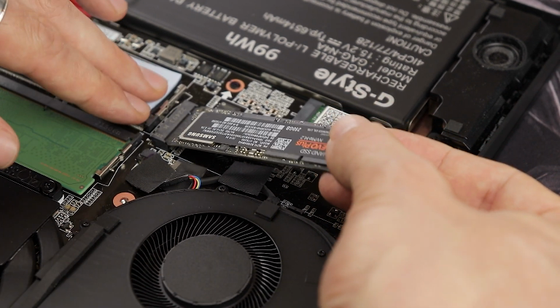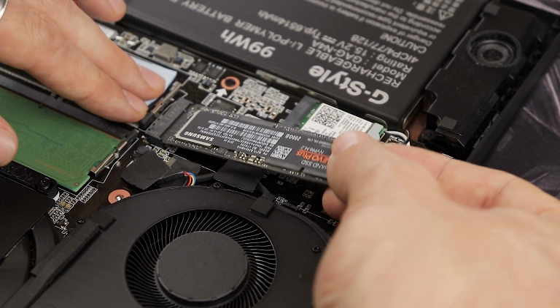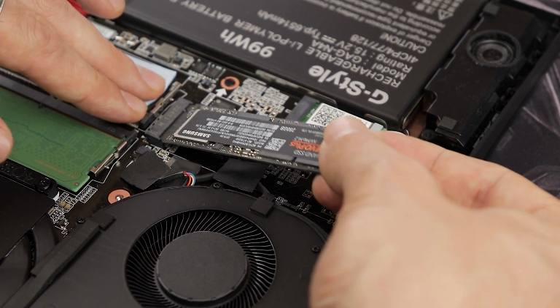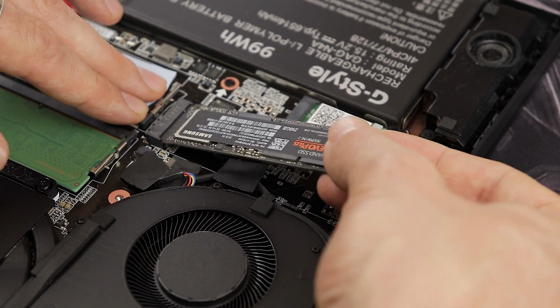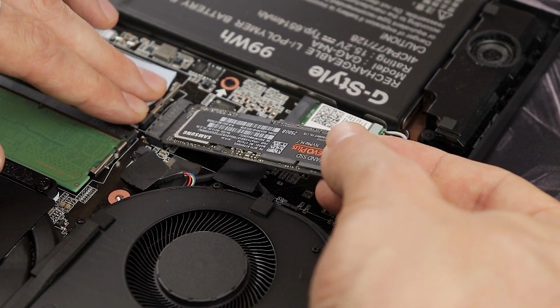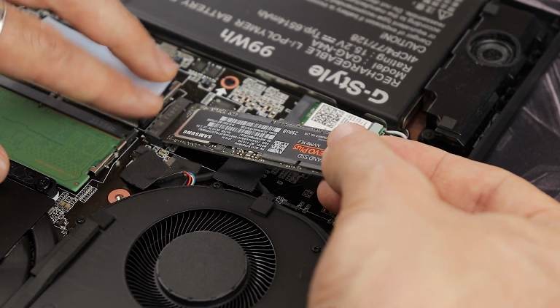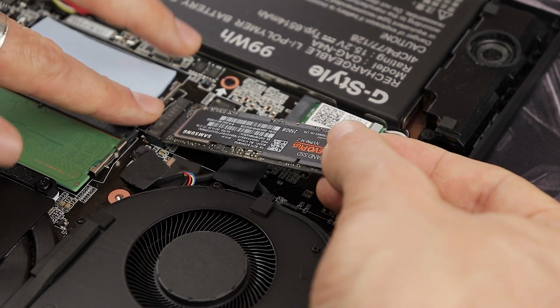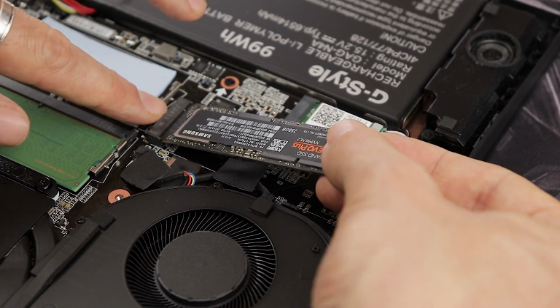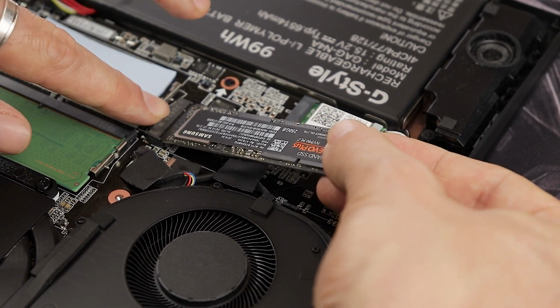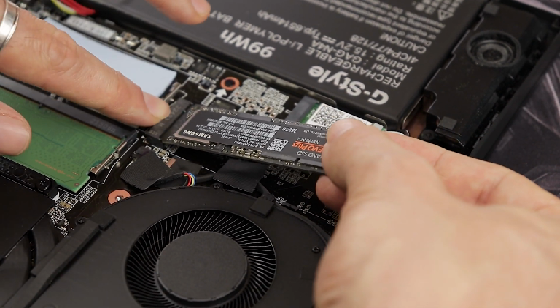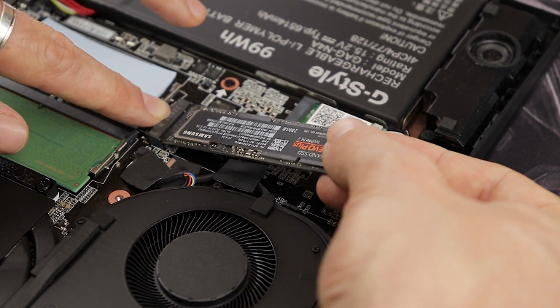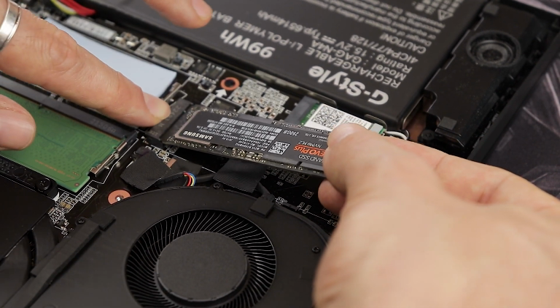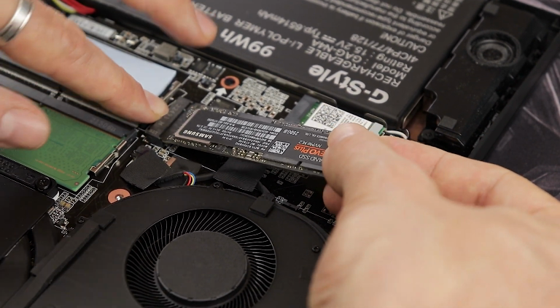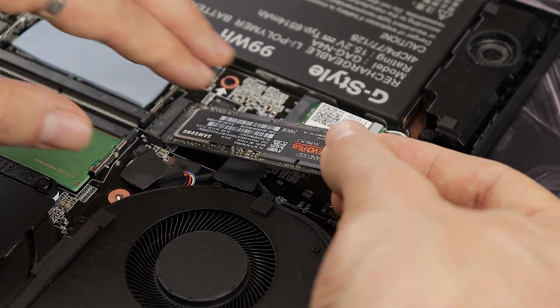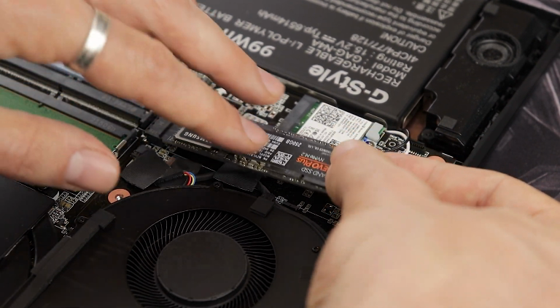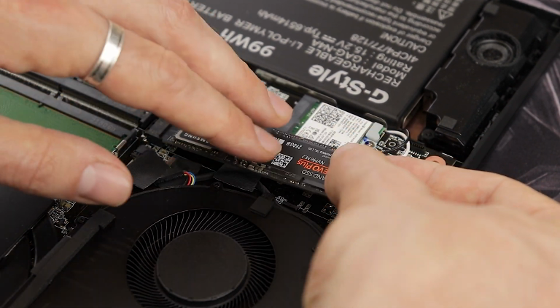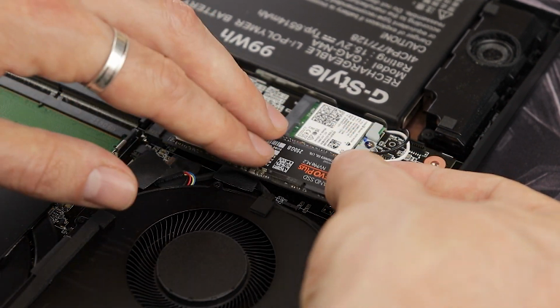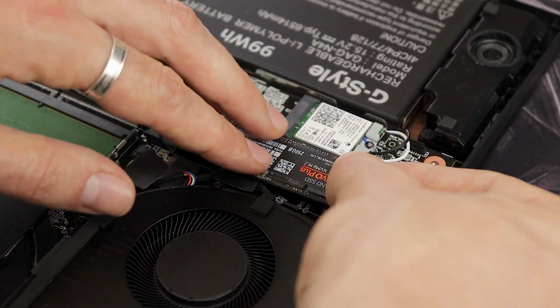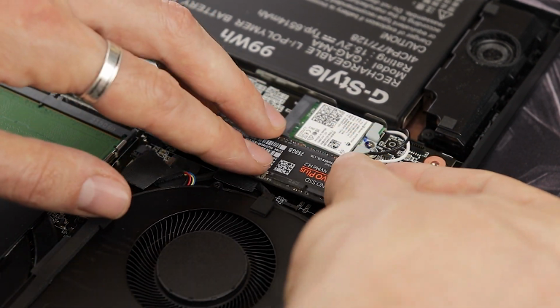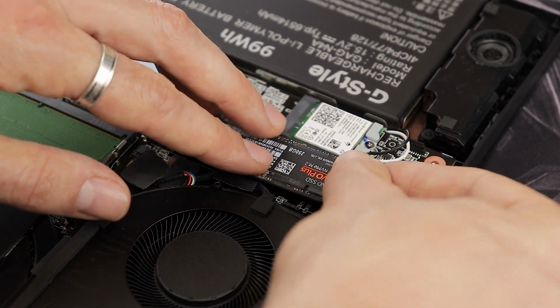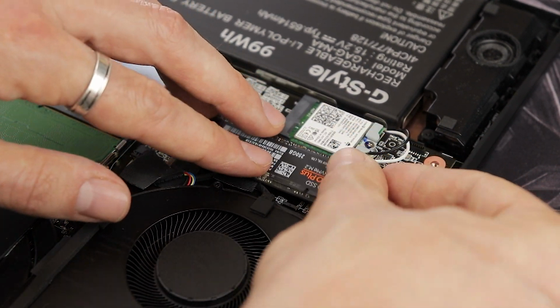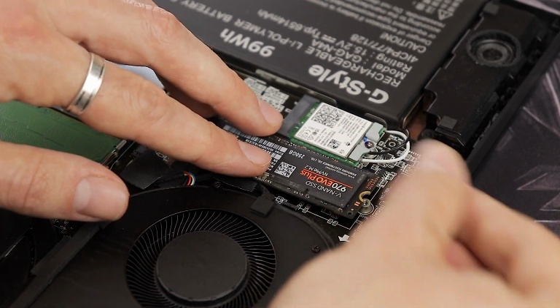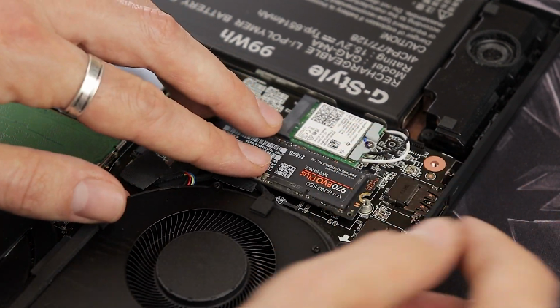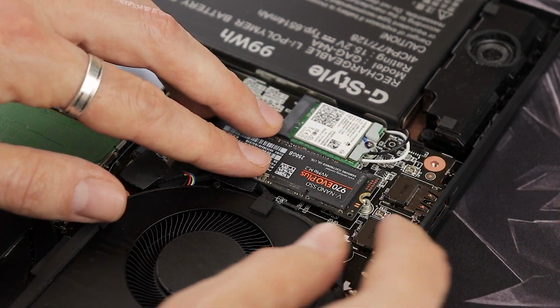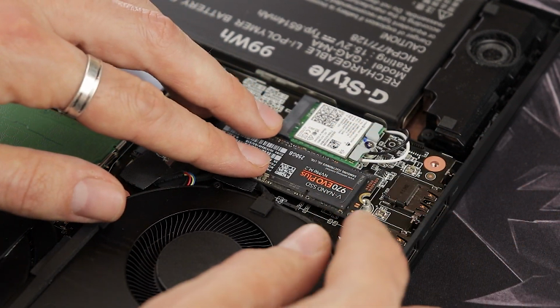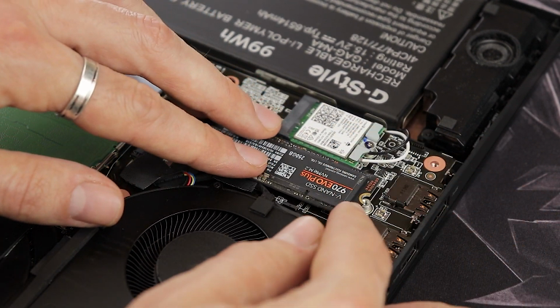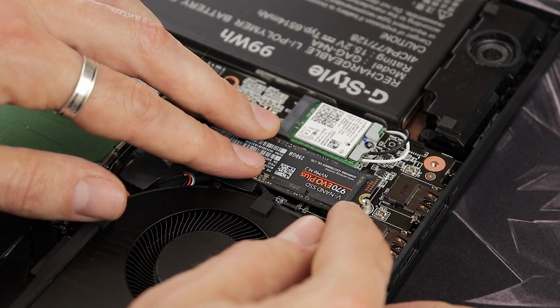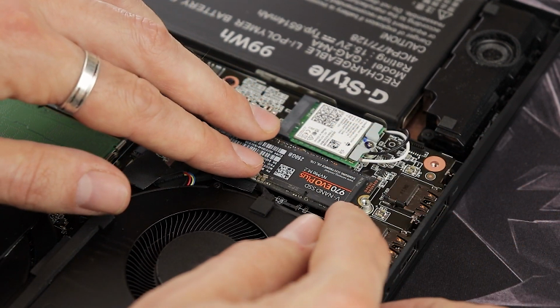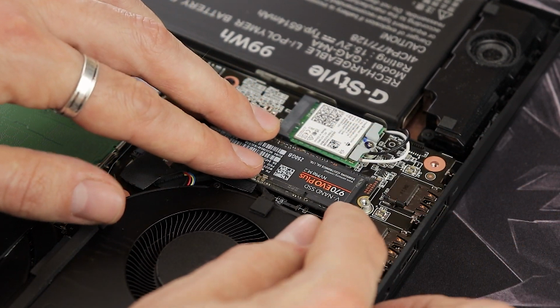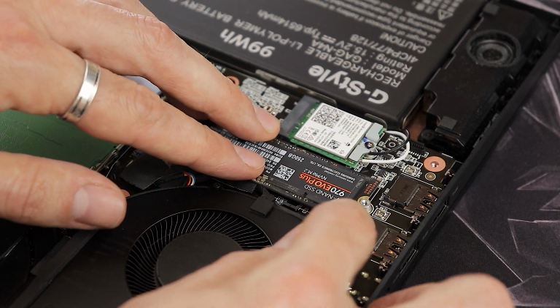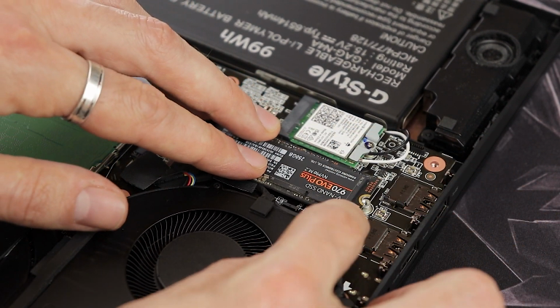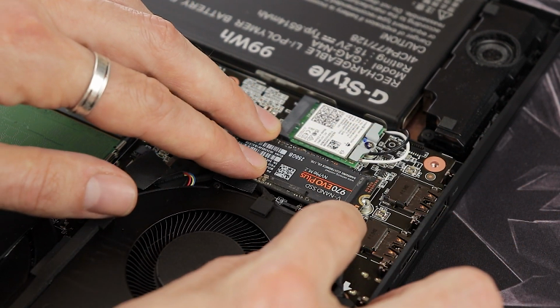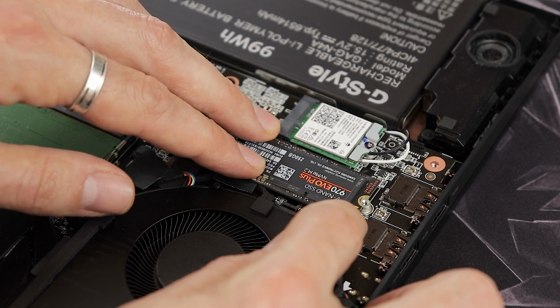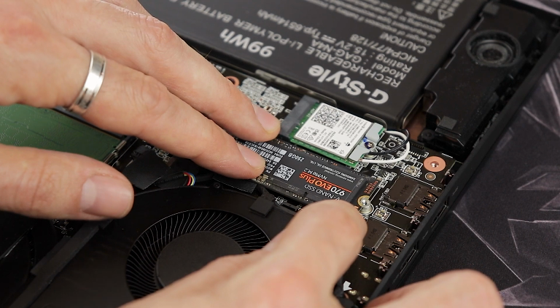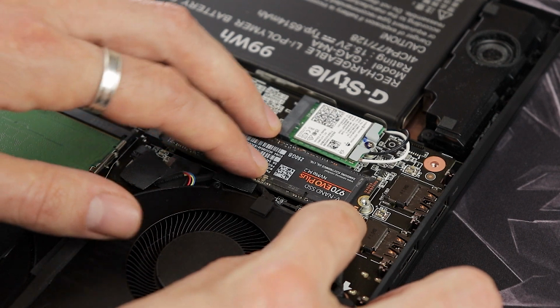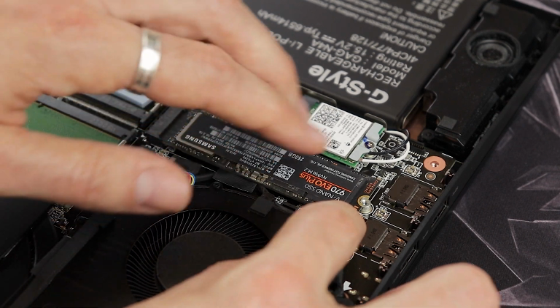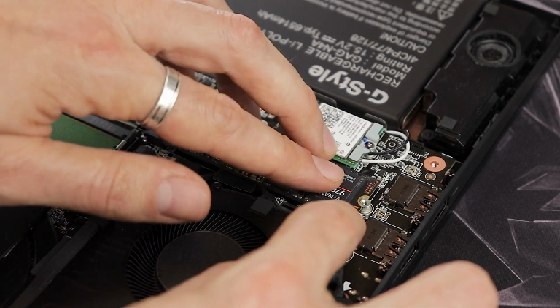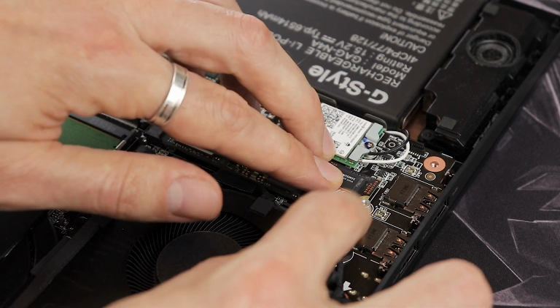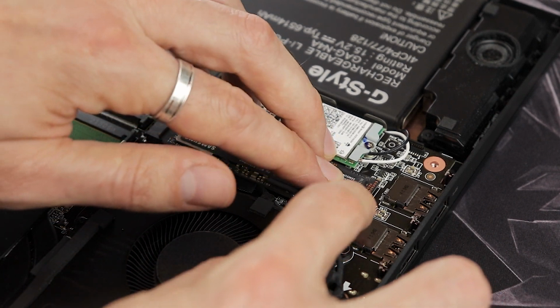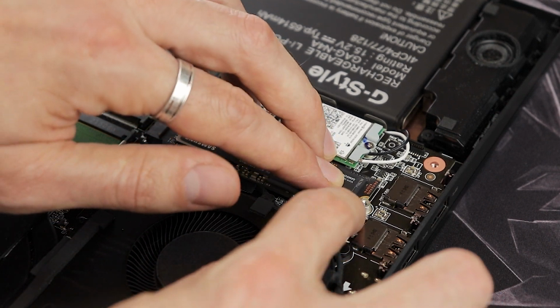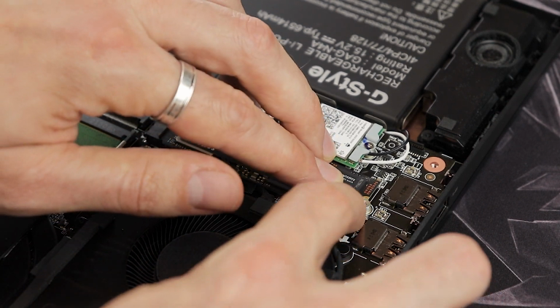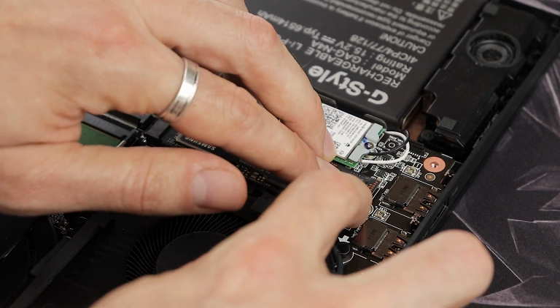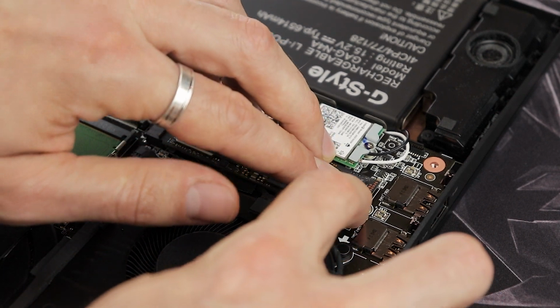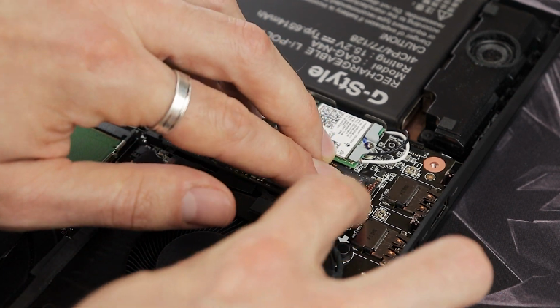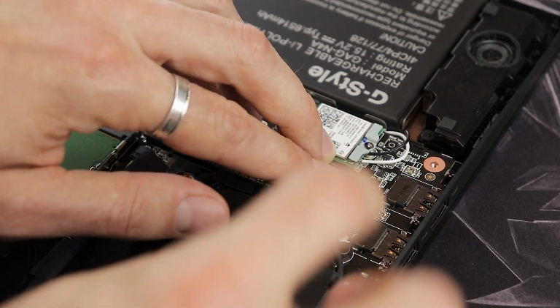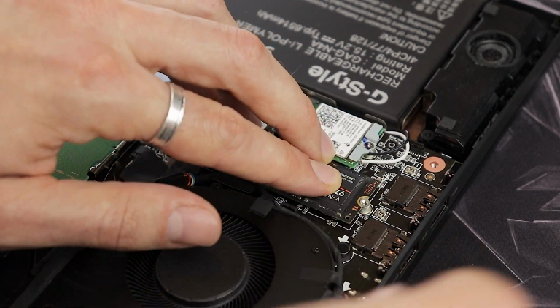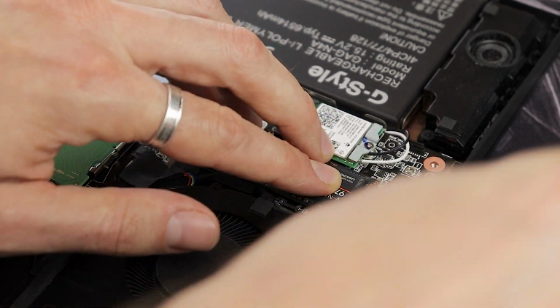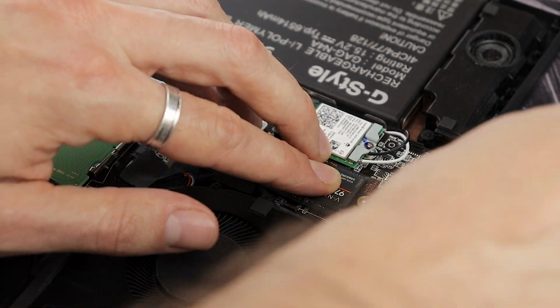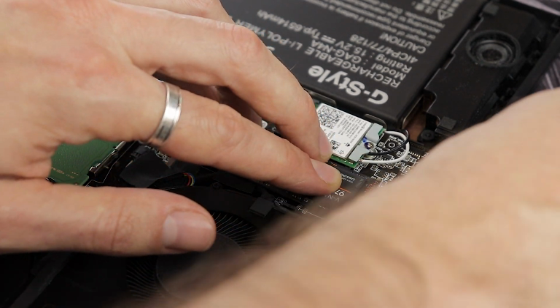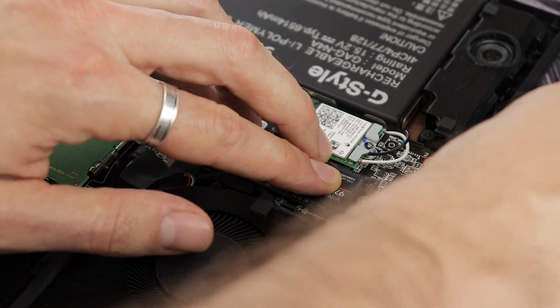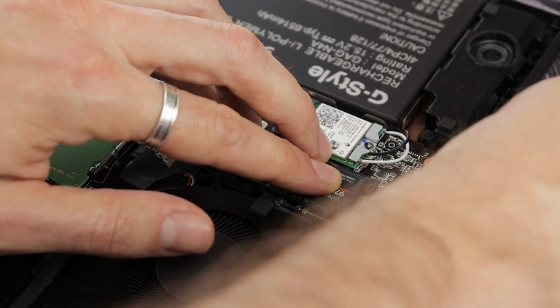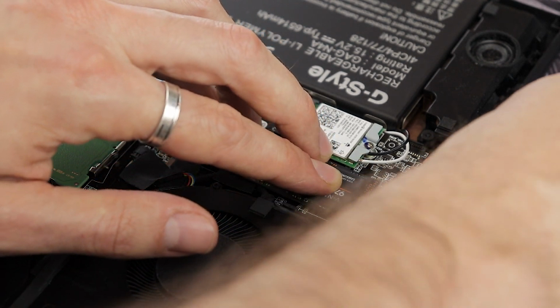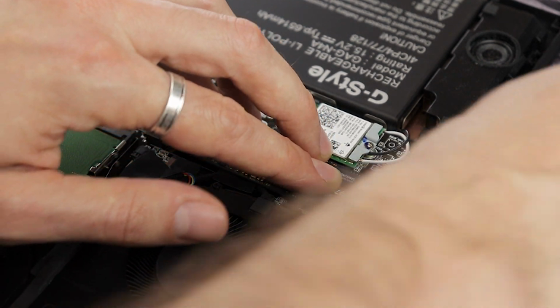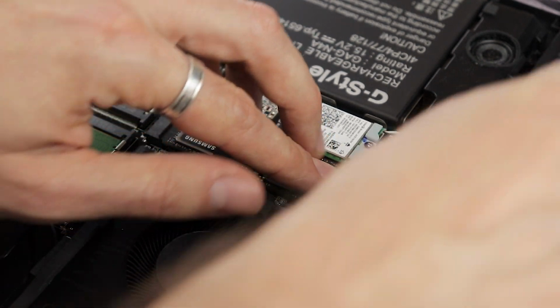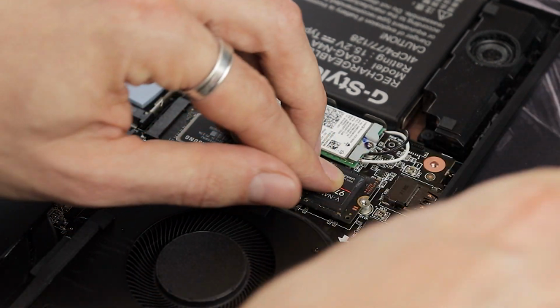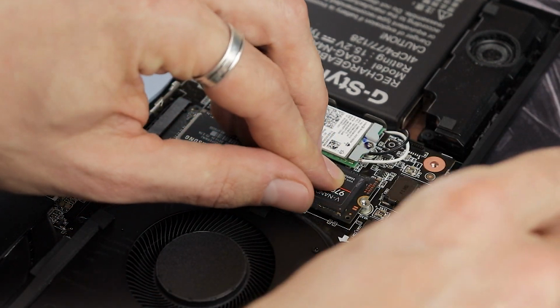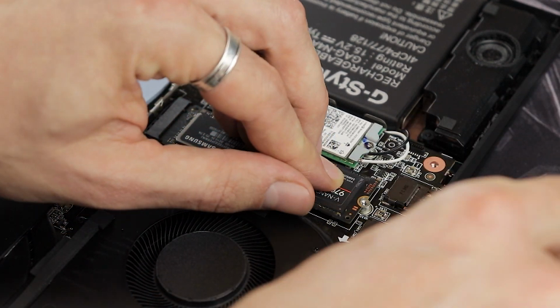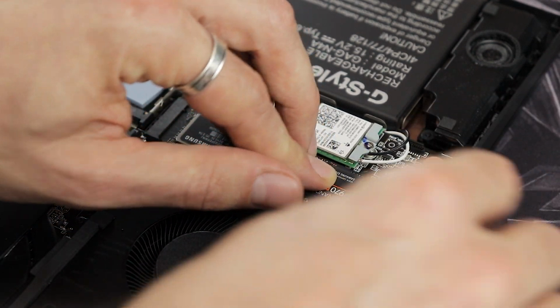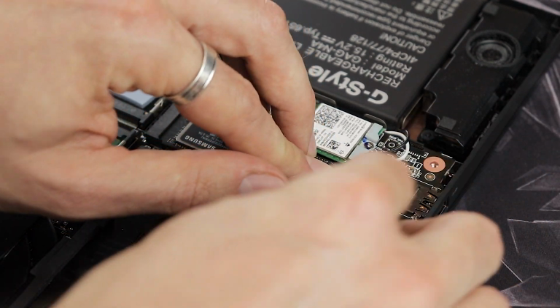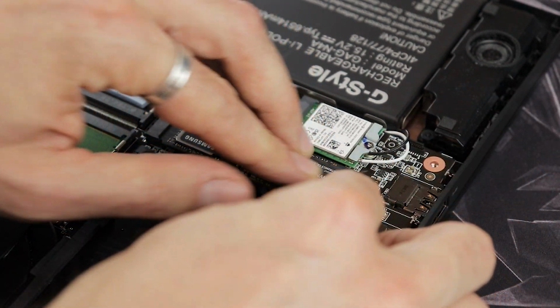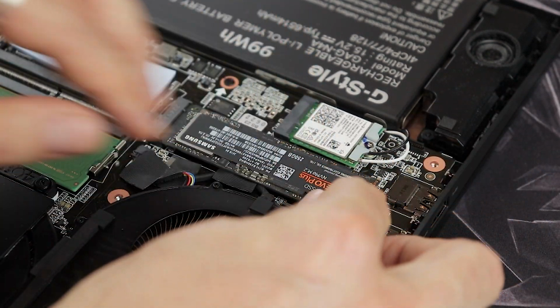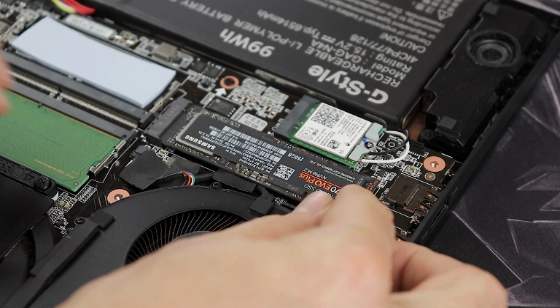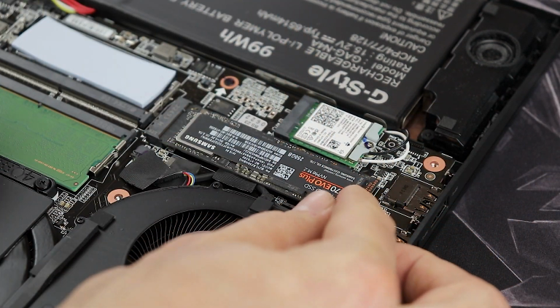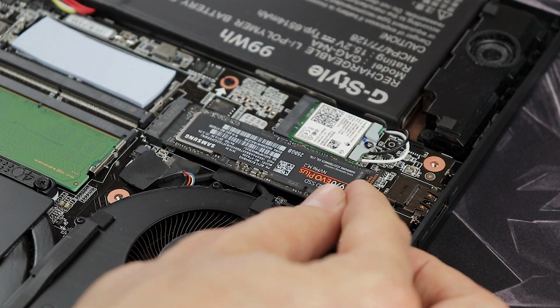Make sure the SSD is really fully seated in the slot before pressing it down — if it's not properly inside, you won't be able to tighten the screw.